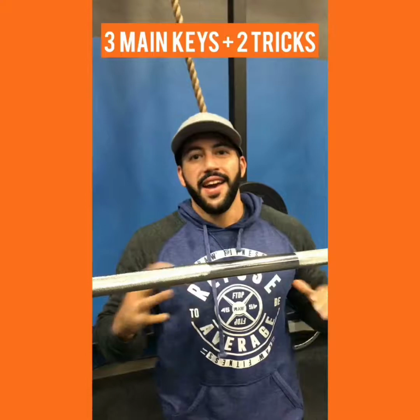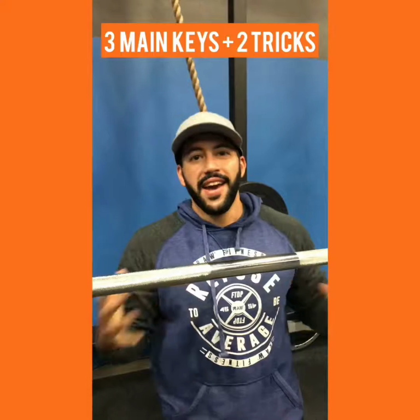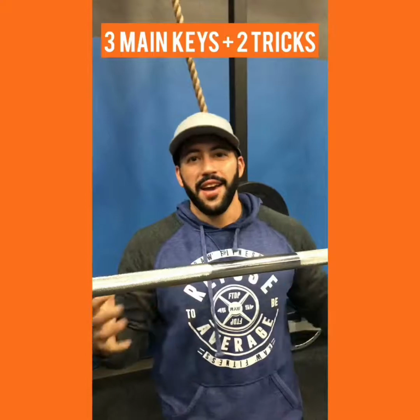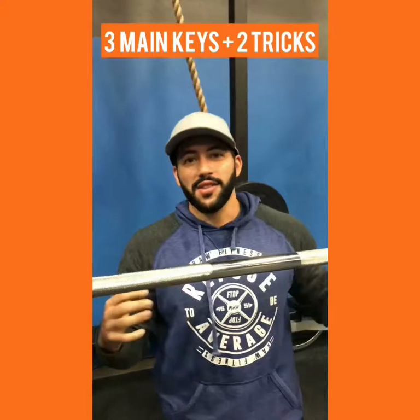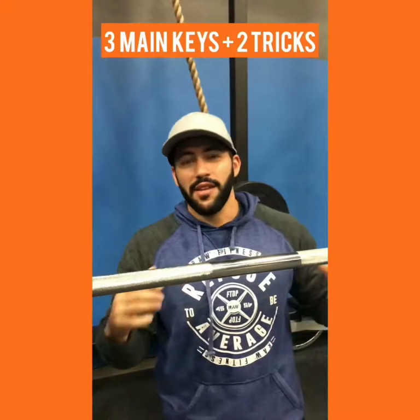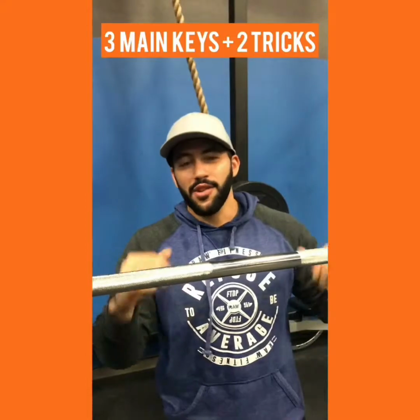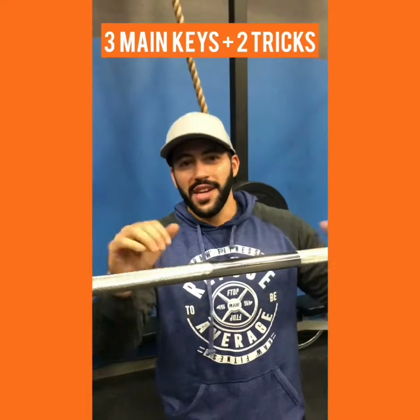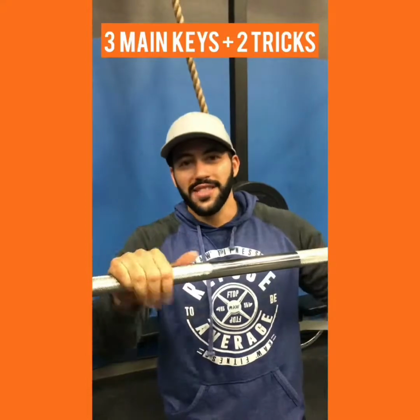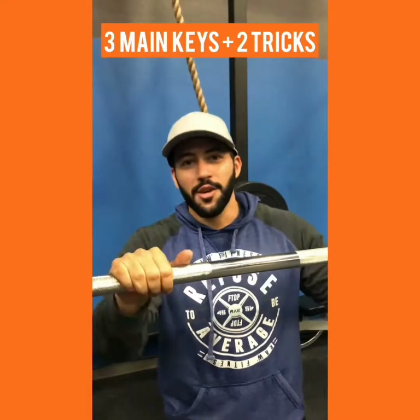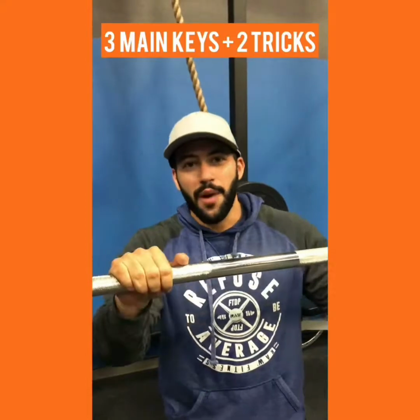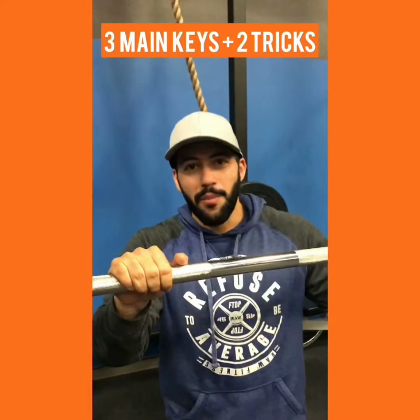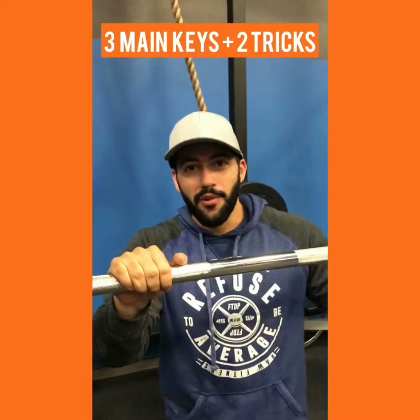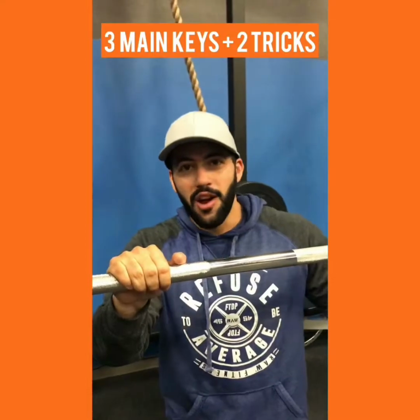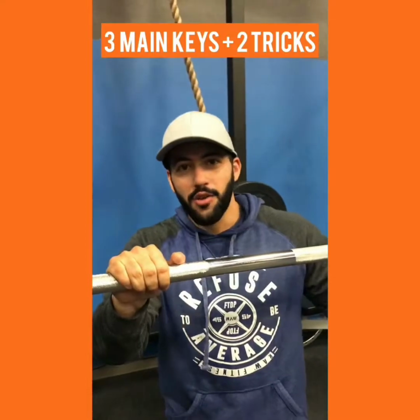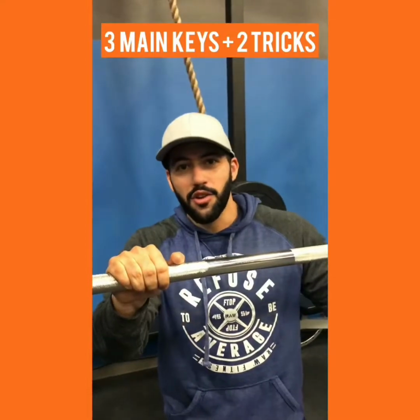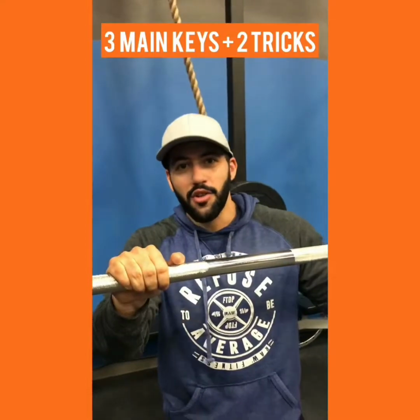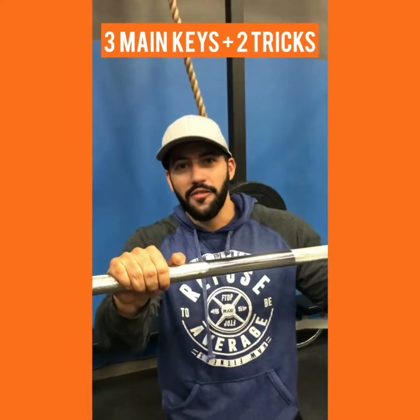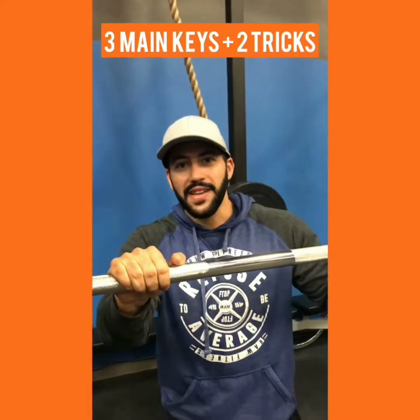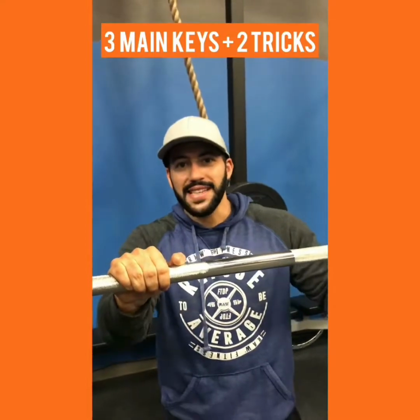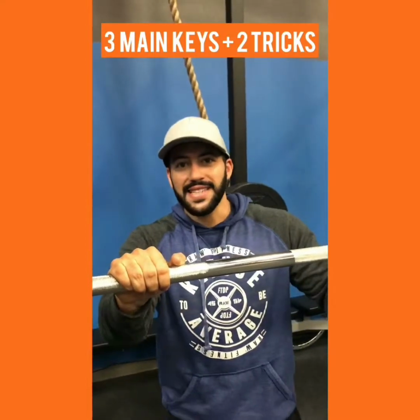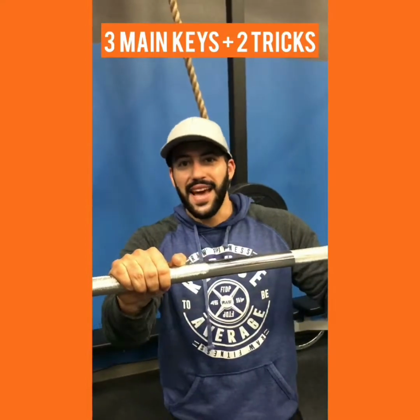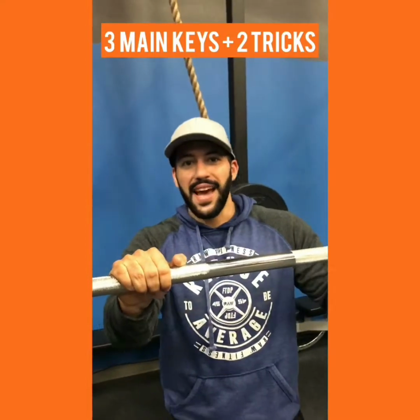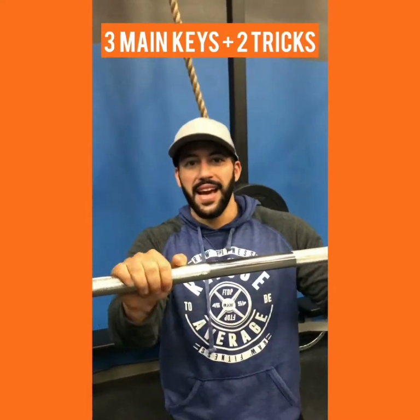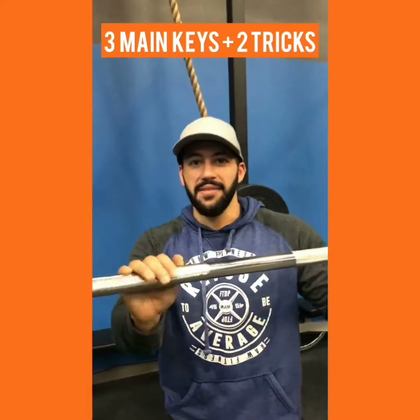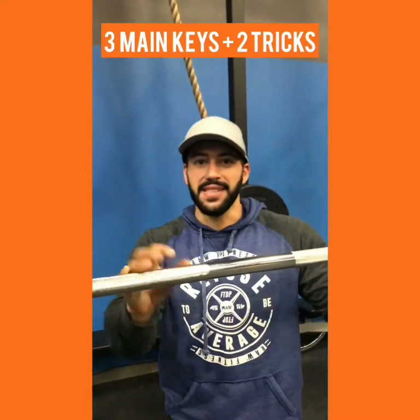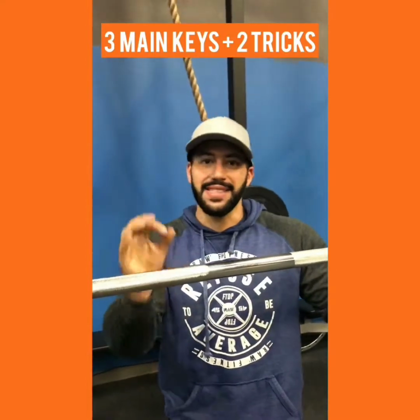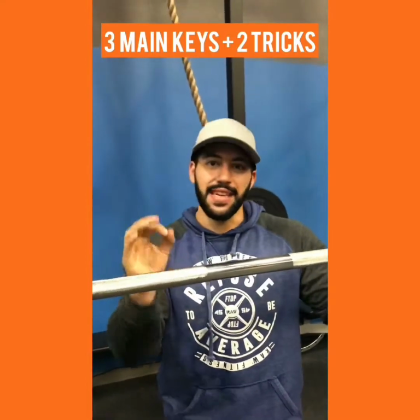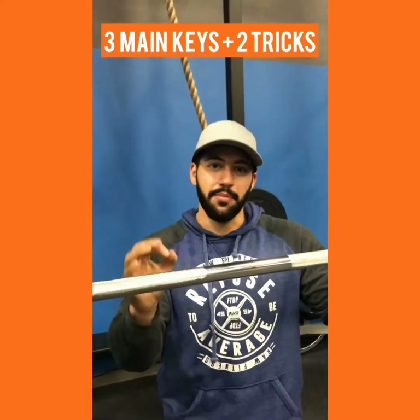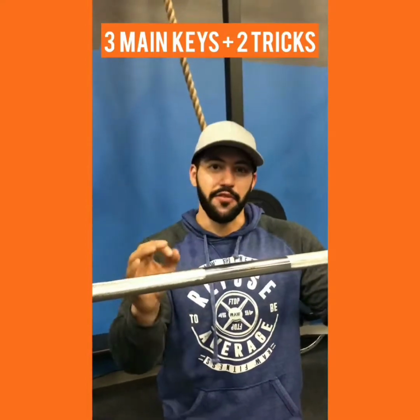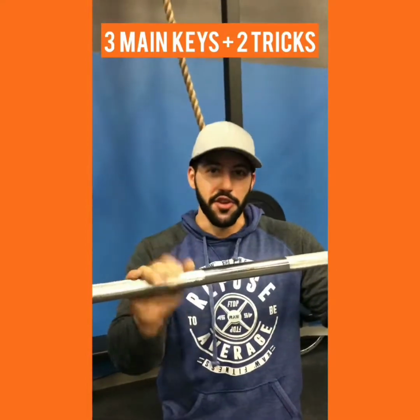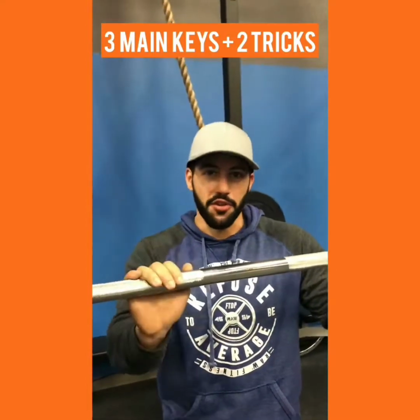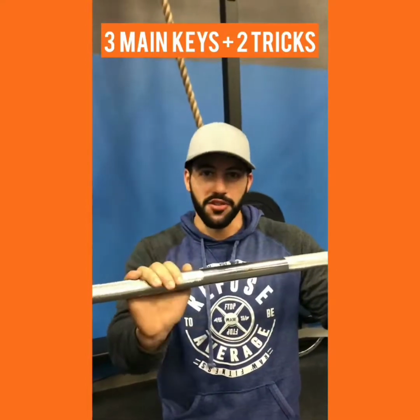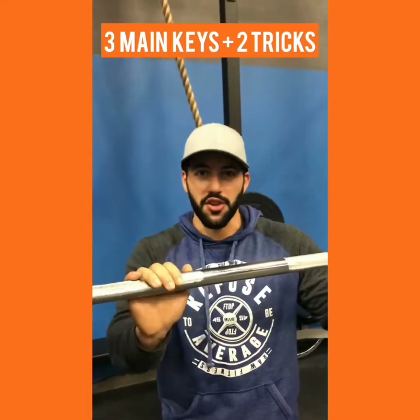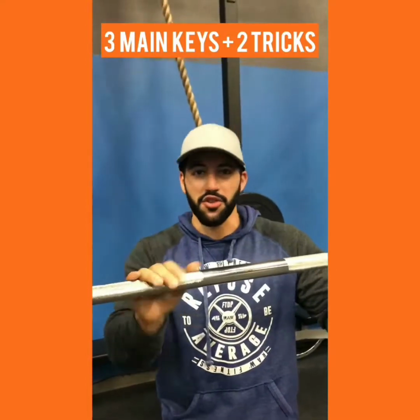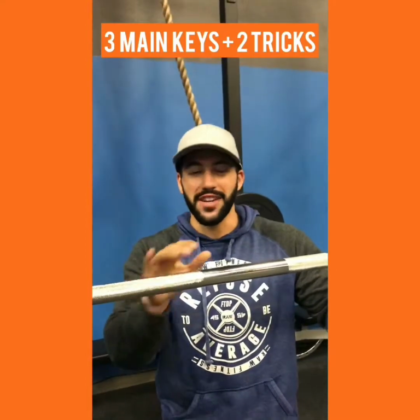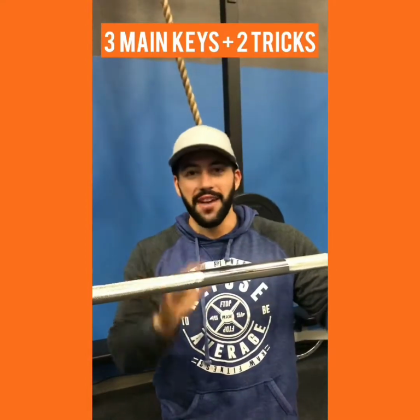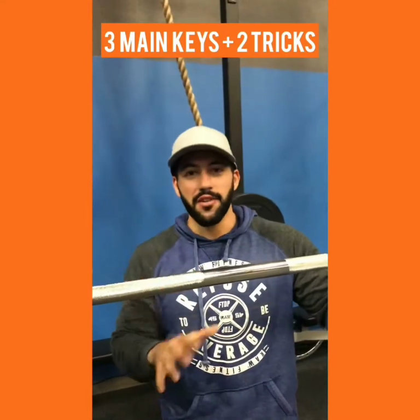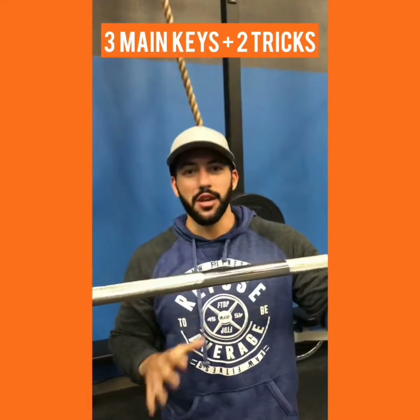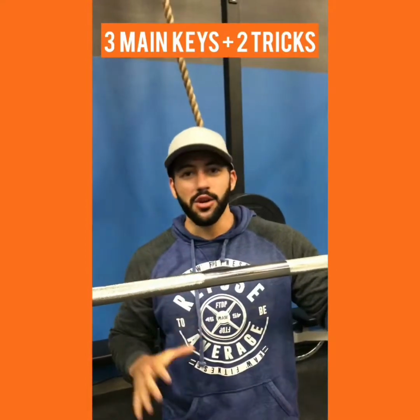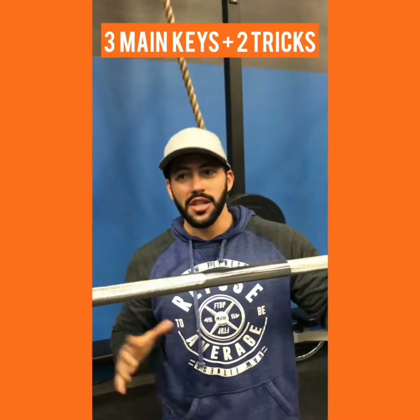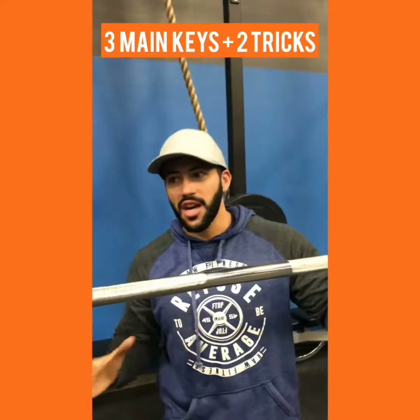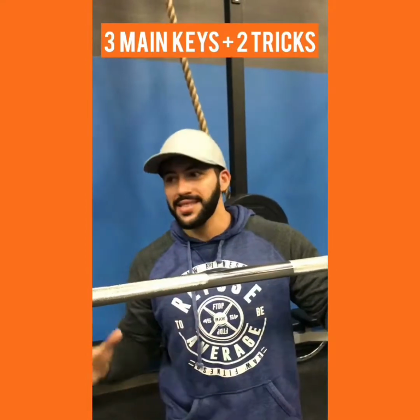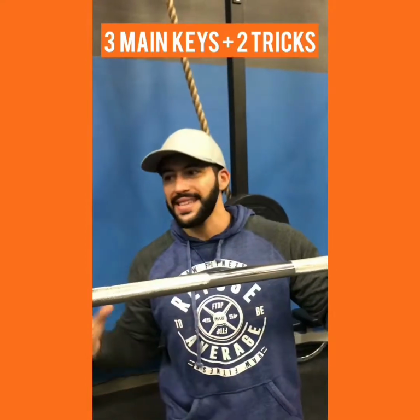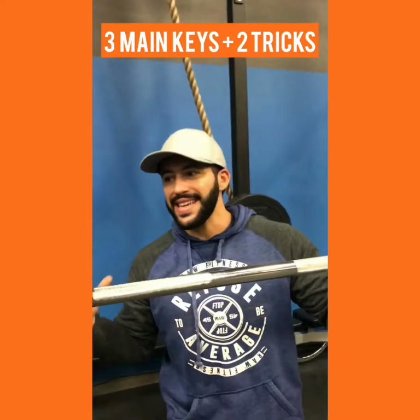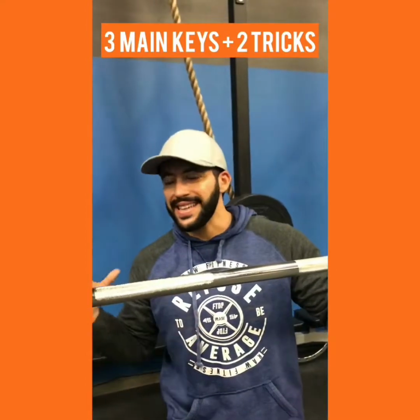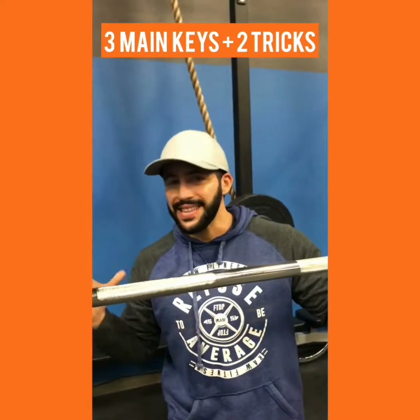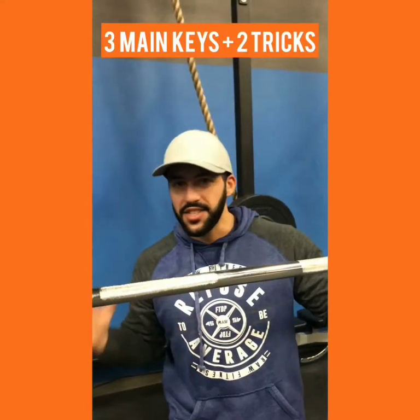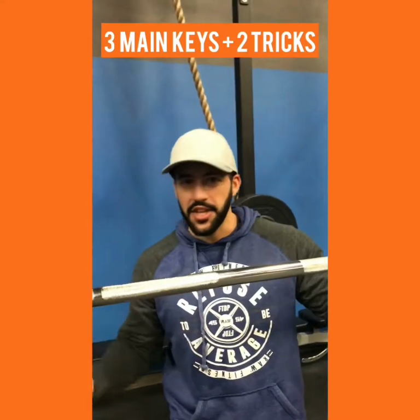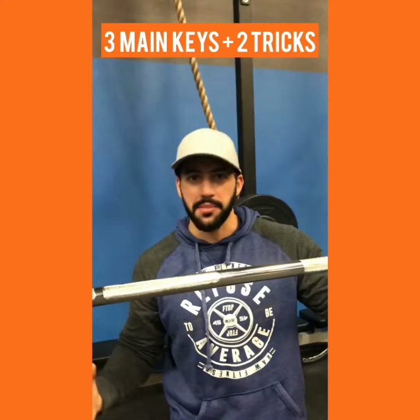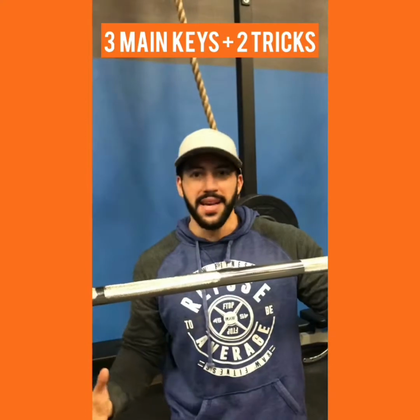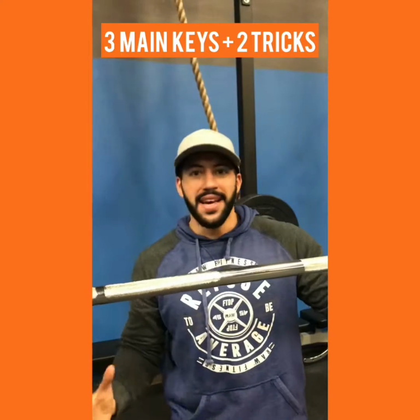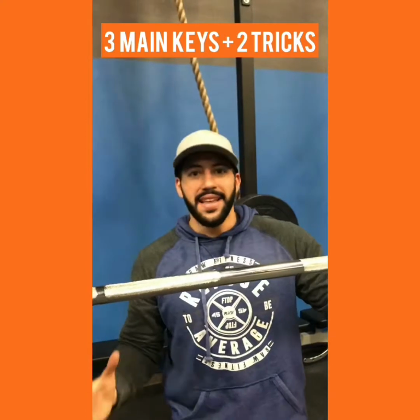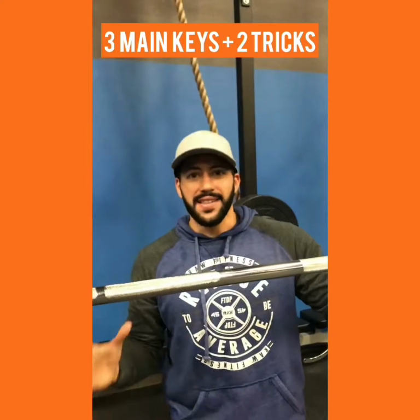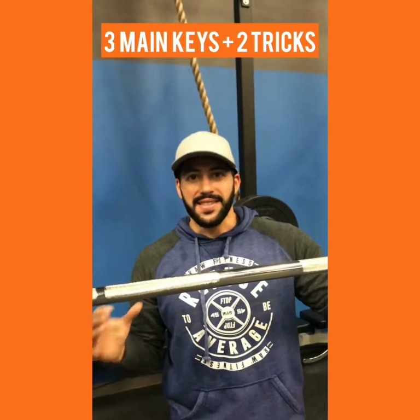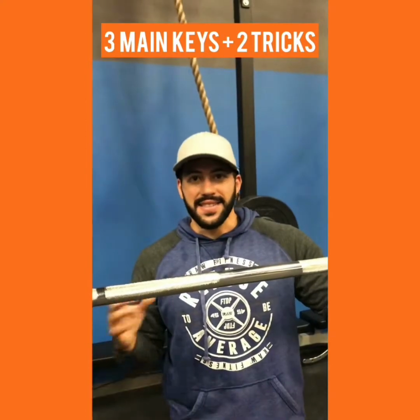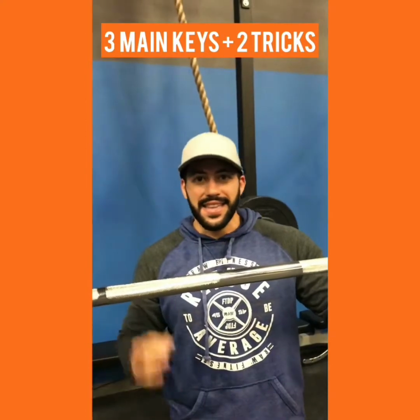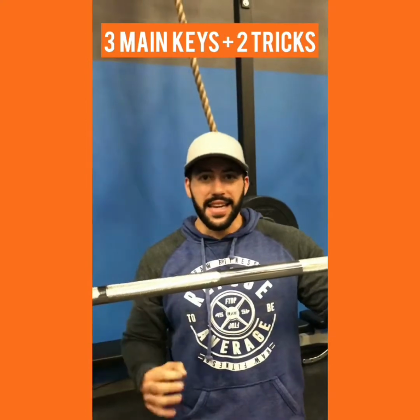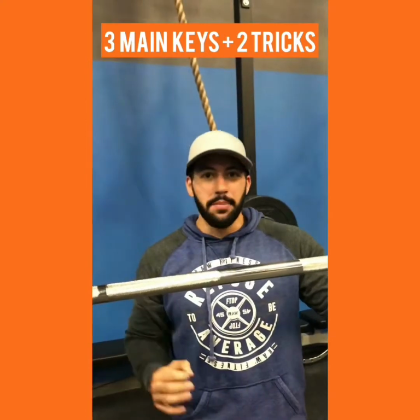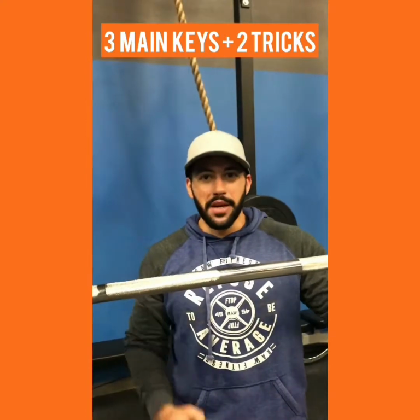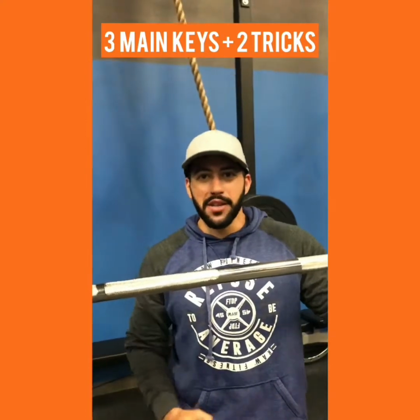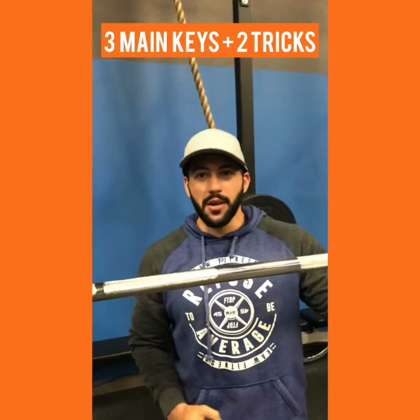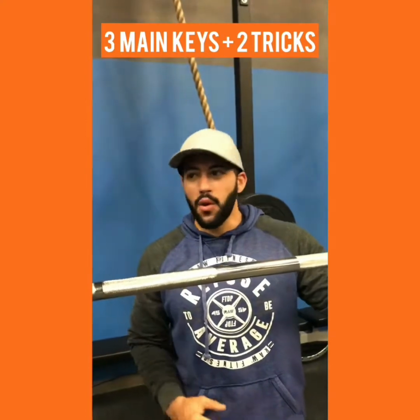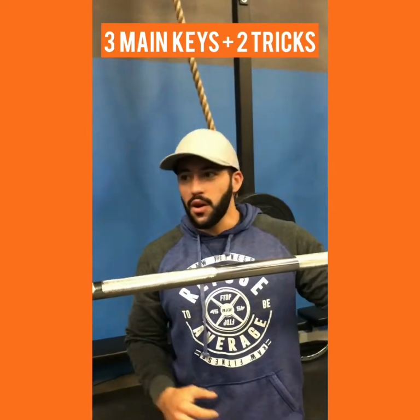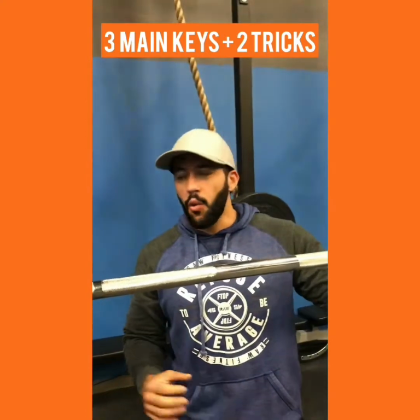Hey, Octavio Dias here, Papa Raw, owner of Raw Fitness. I have a tip for you so you never look lost in the gym. This is Leg Building 101.